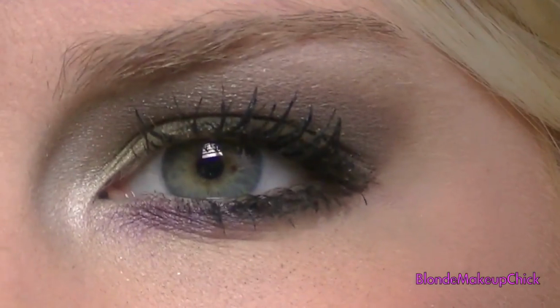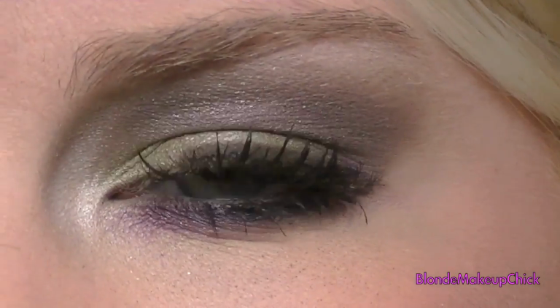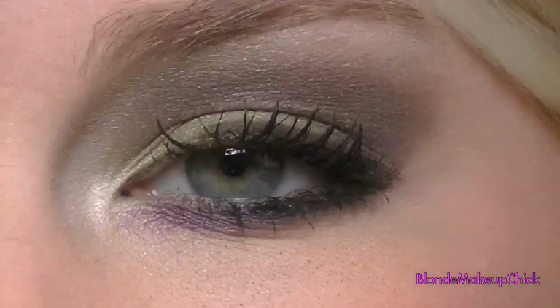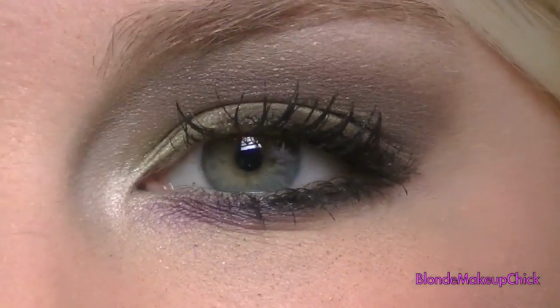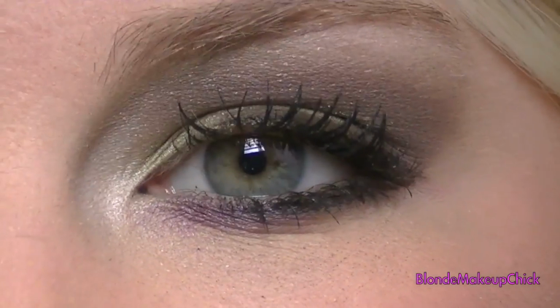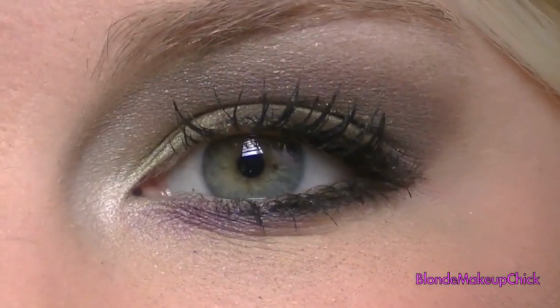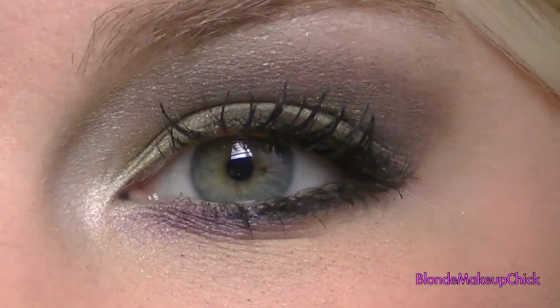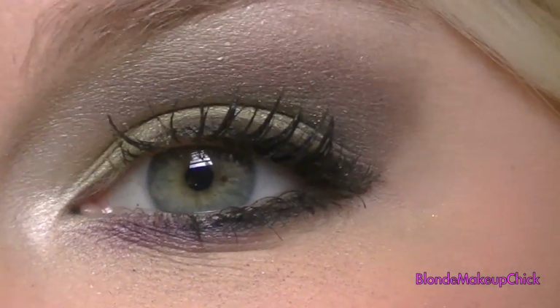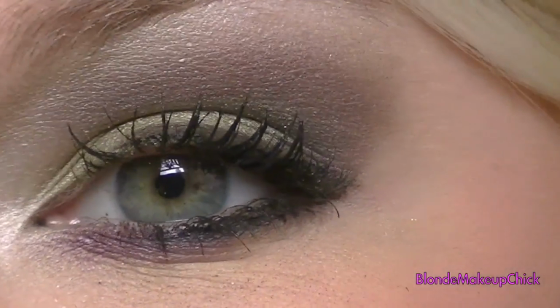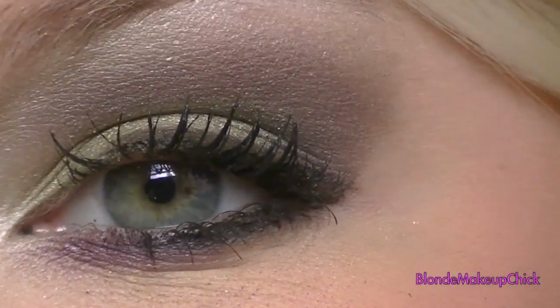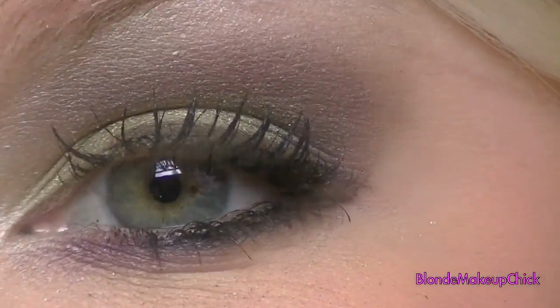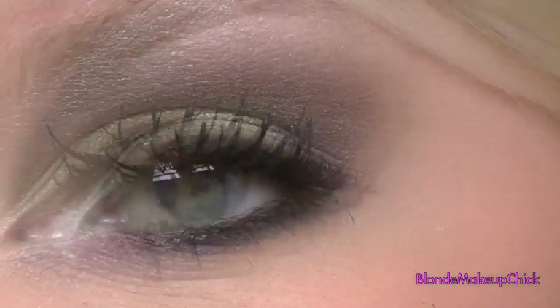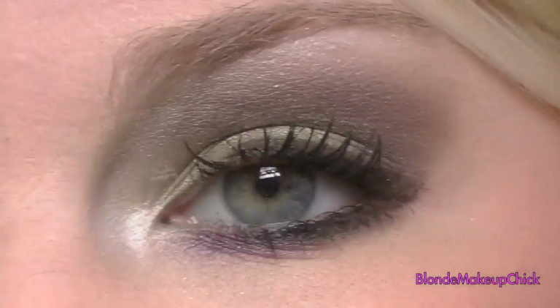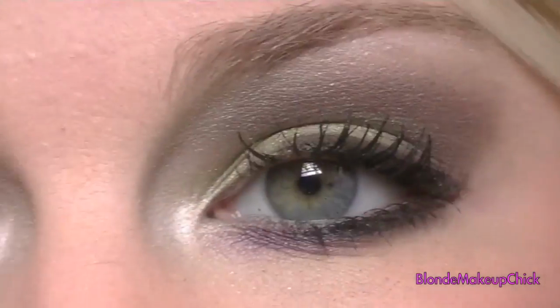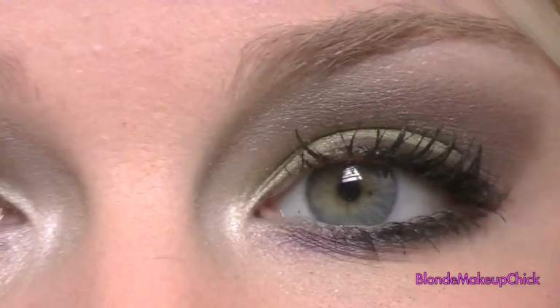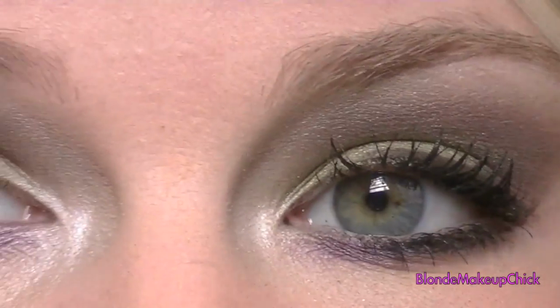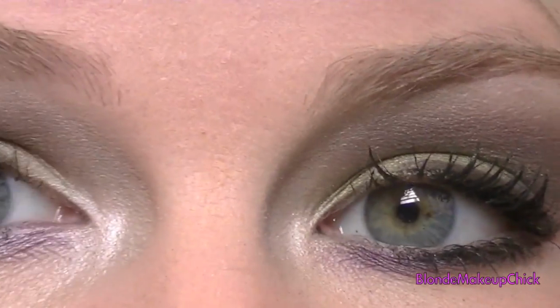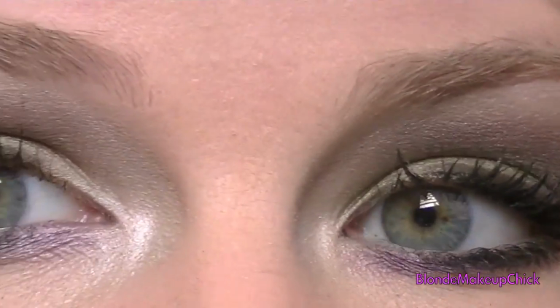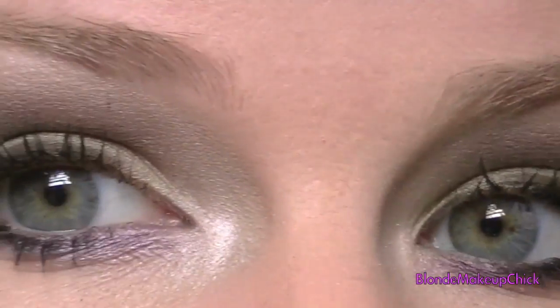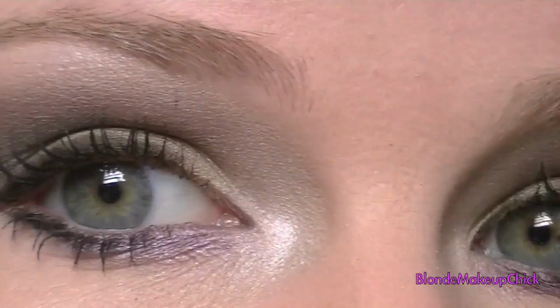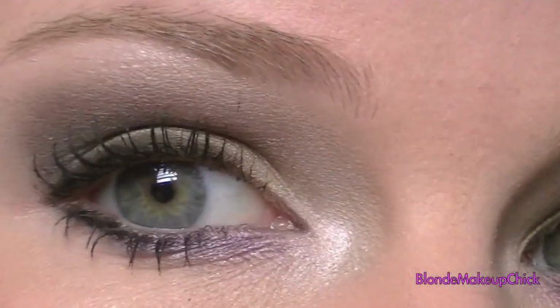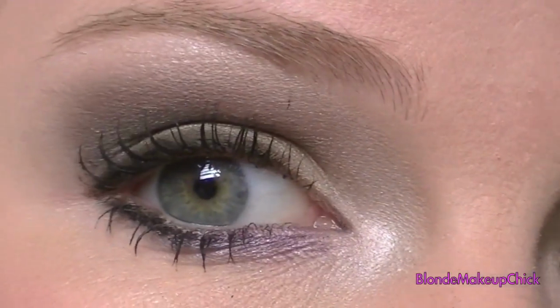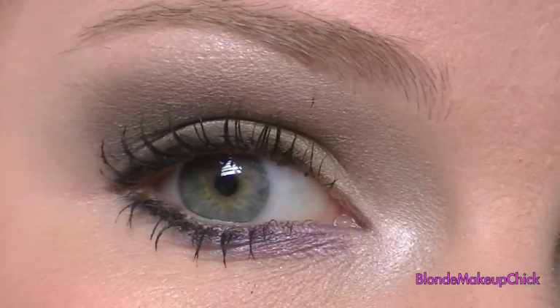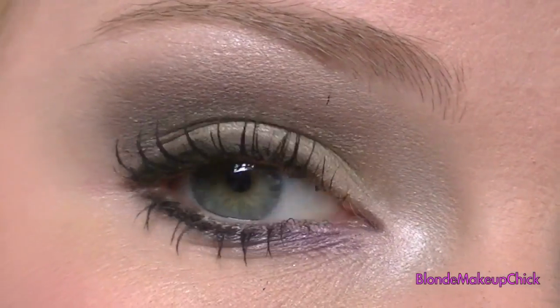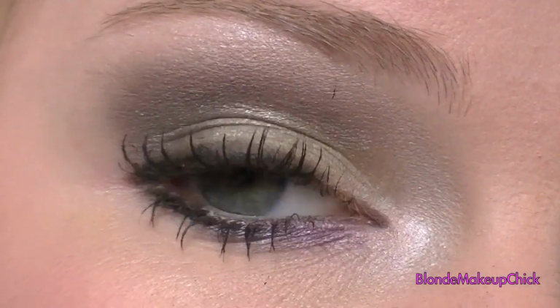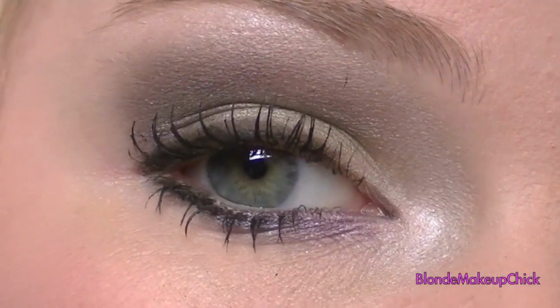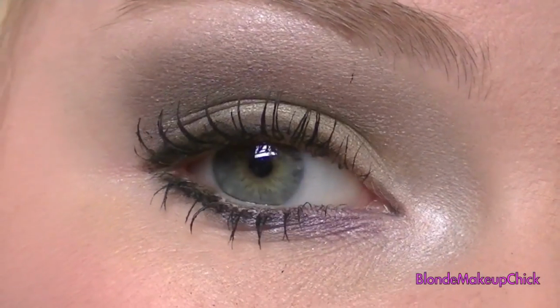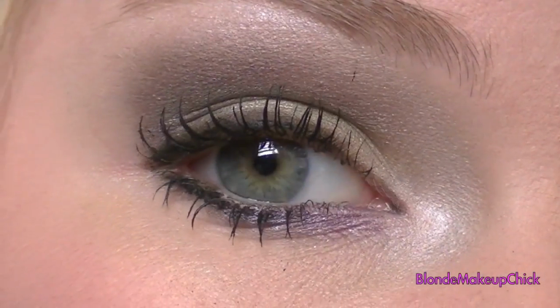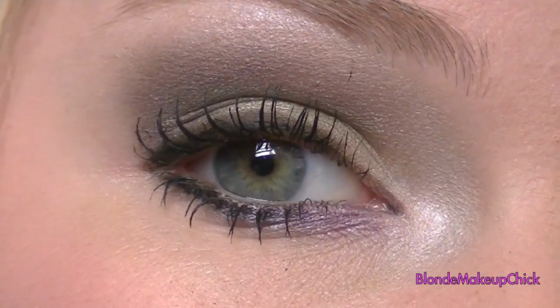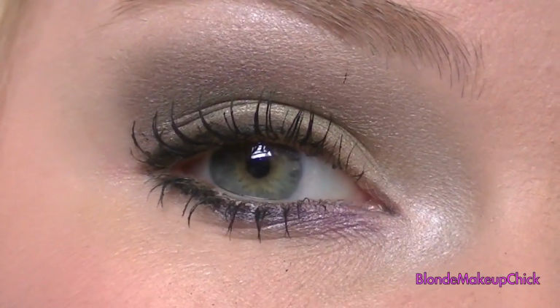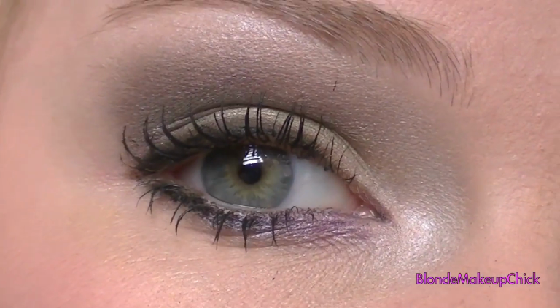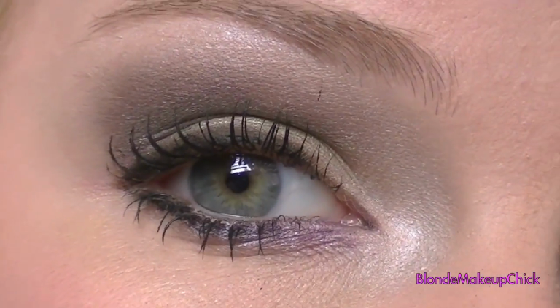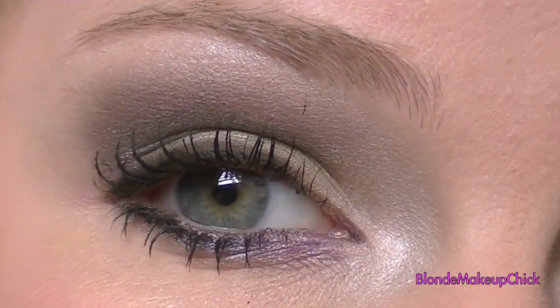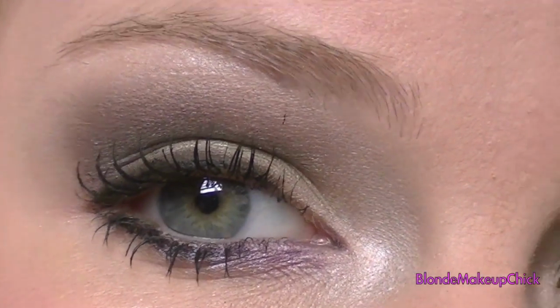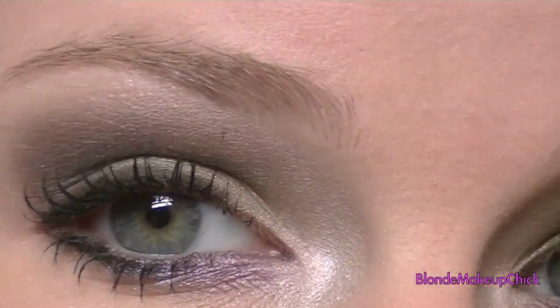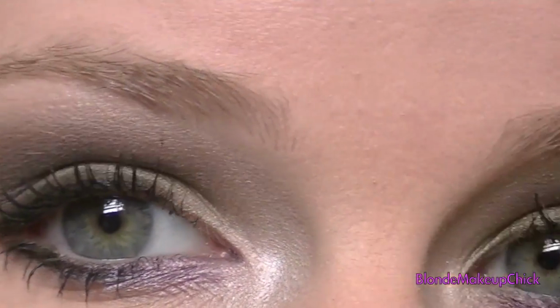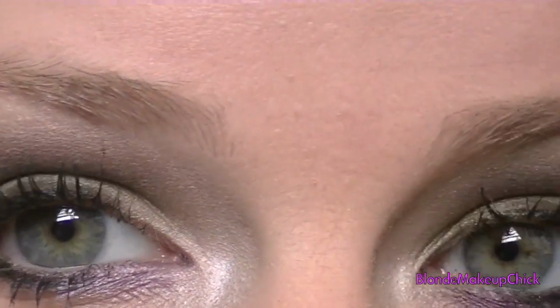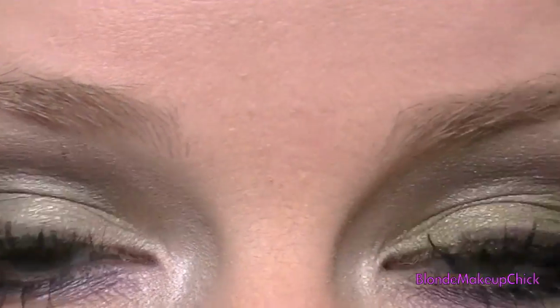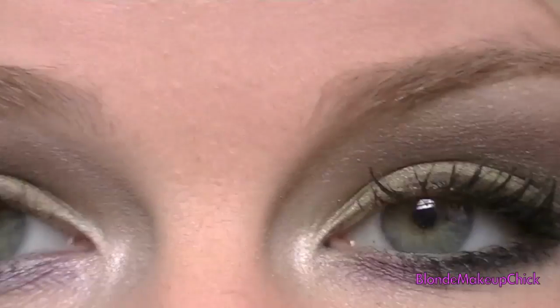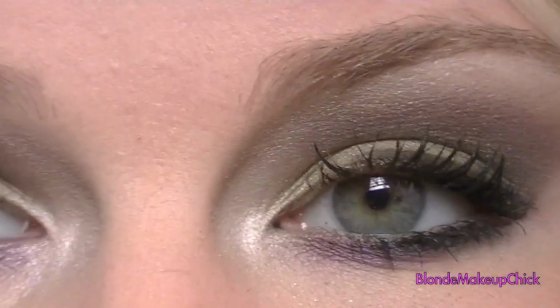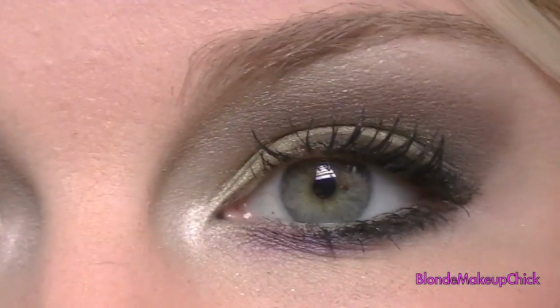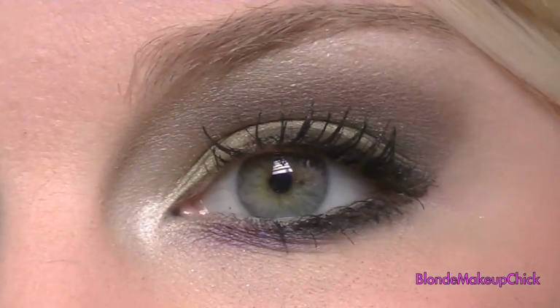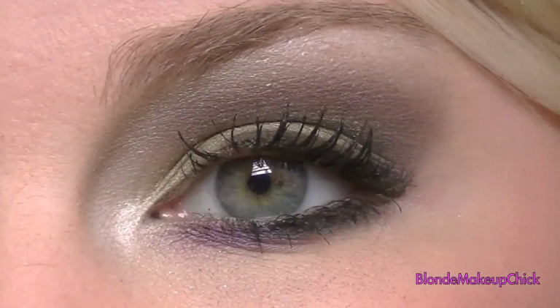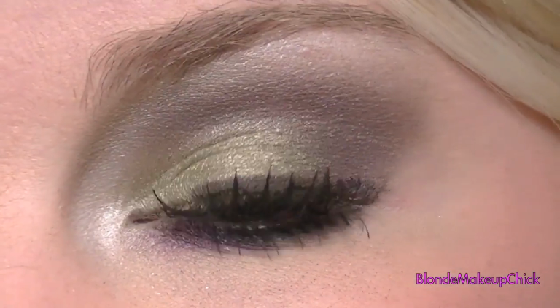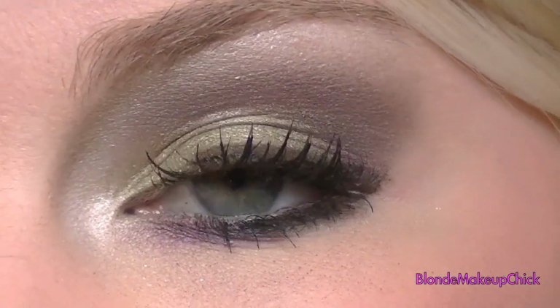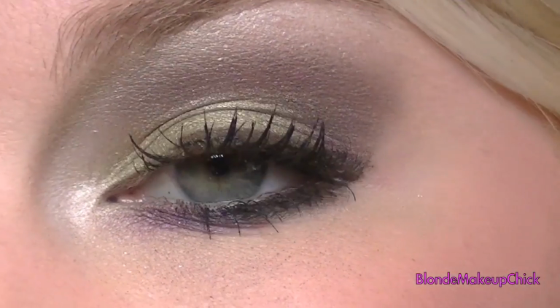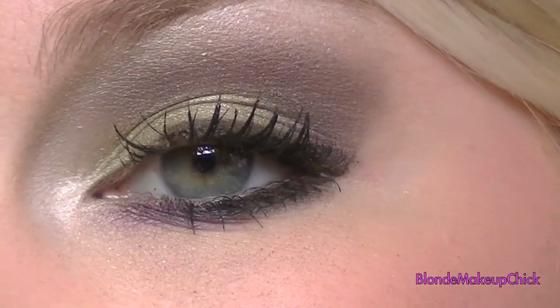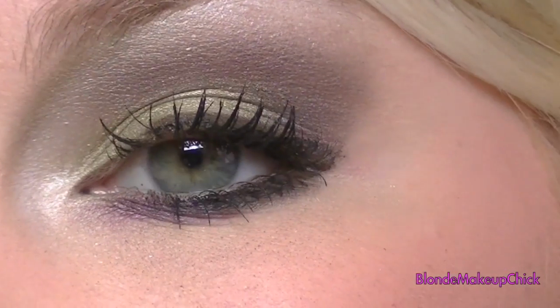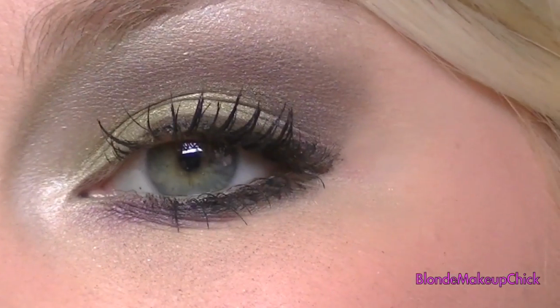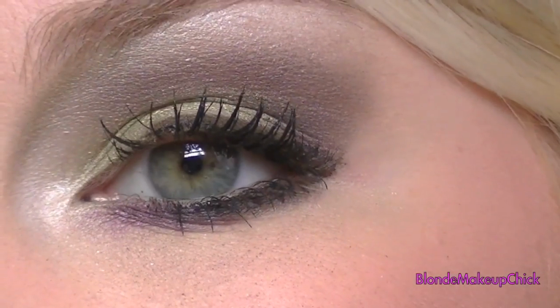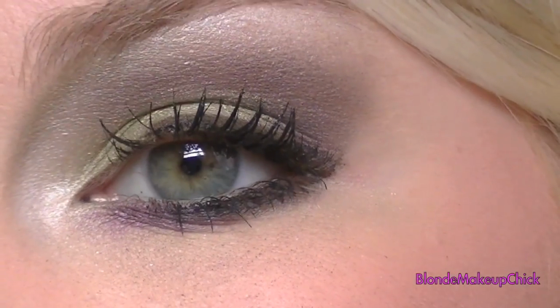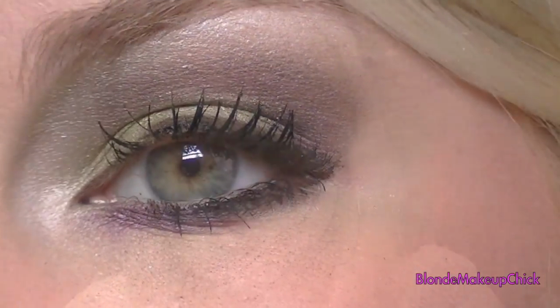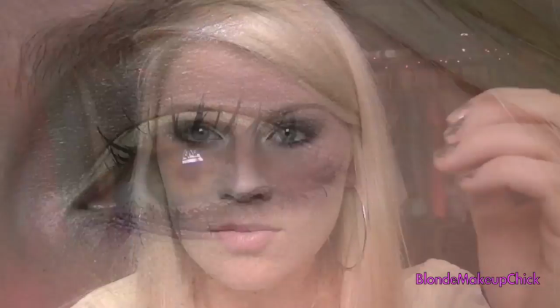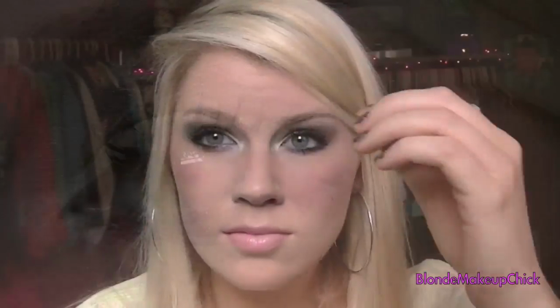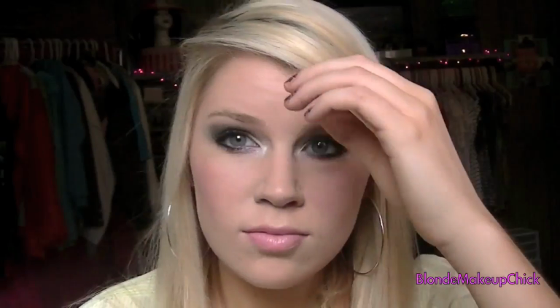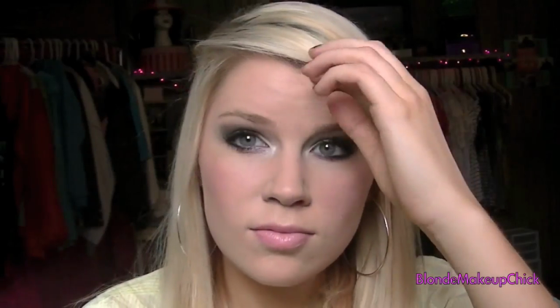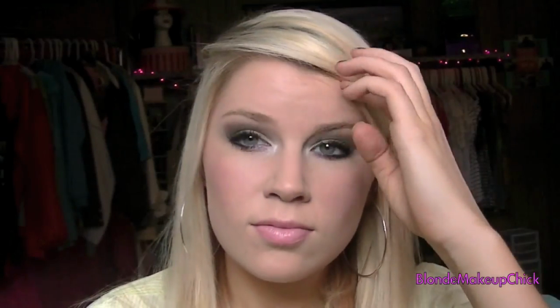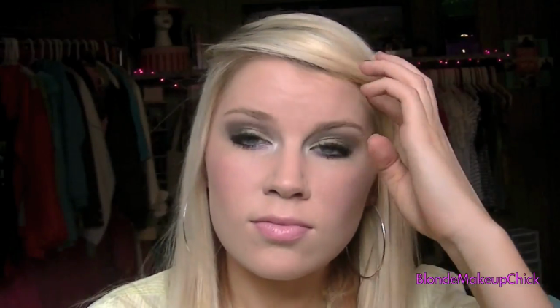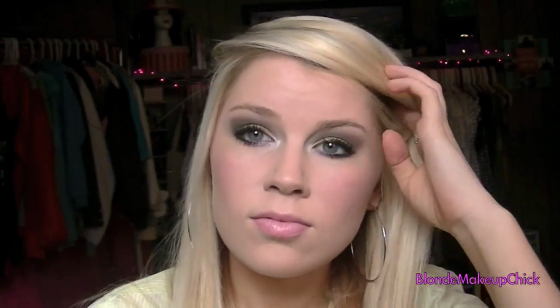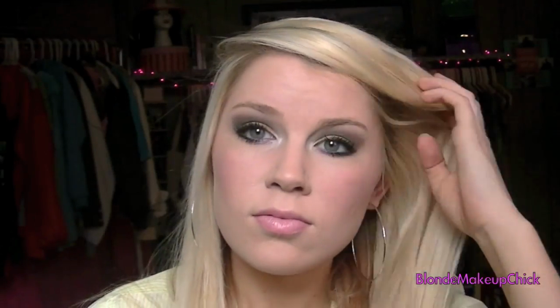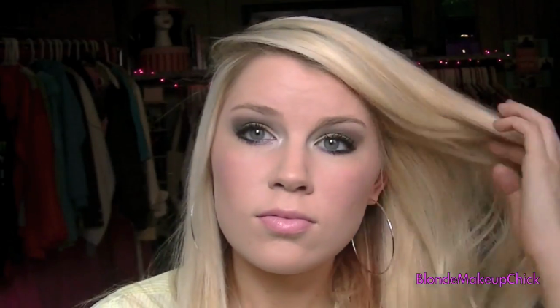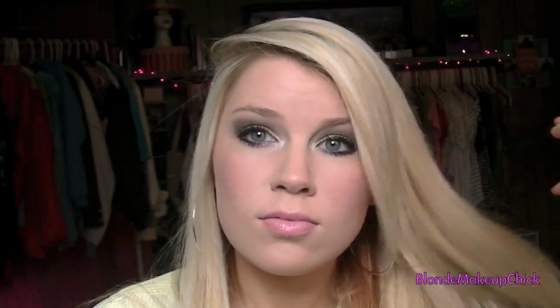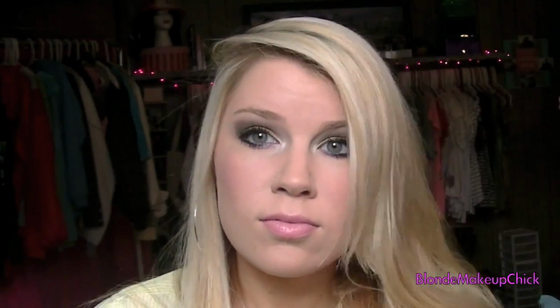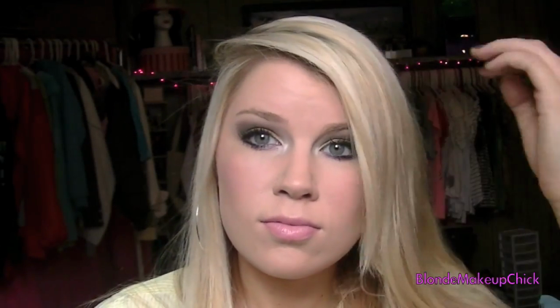Okay, and that's the final look. You can see how it makes the green in my eyes pop, as well as the hazel color.